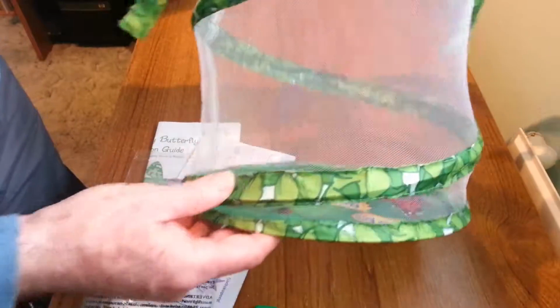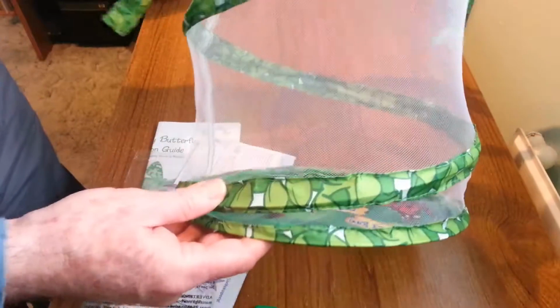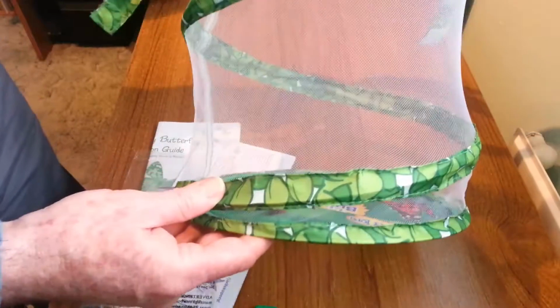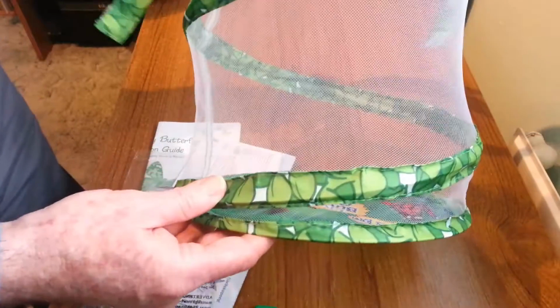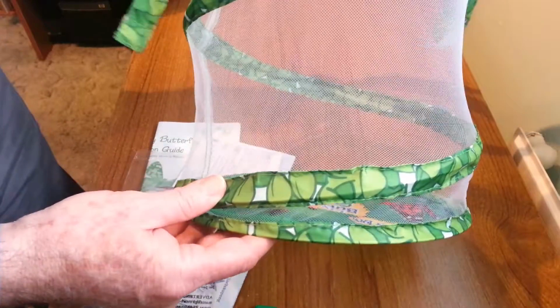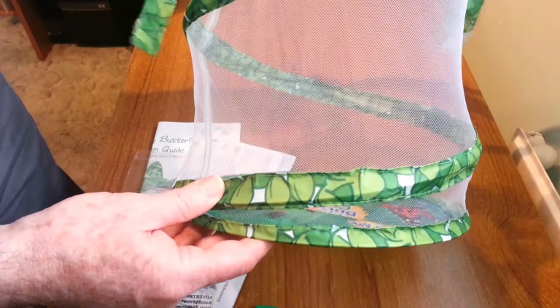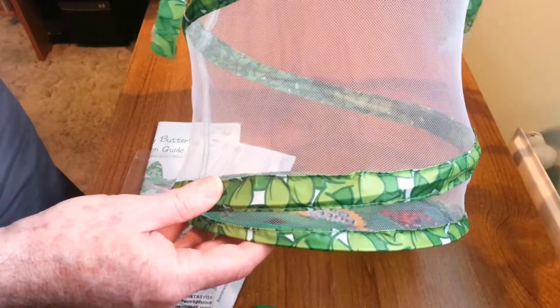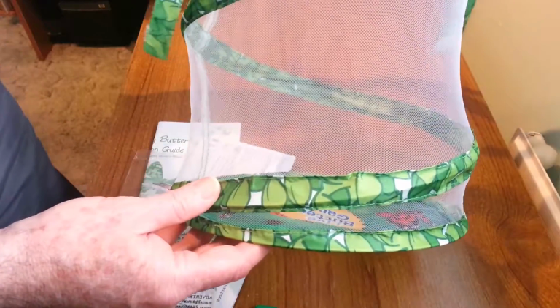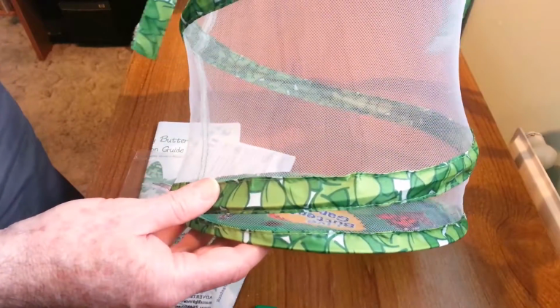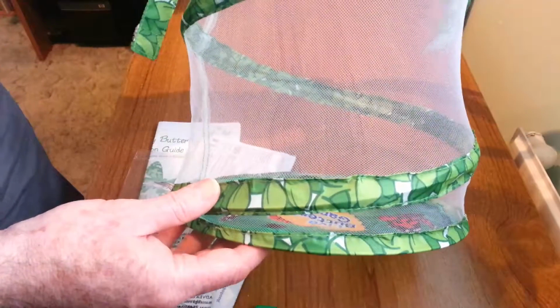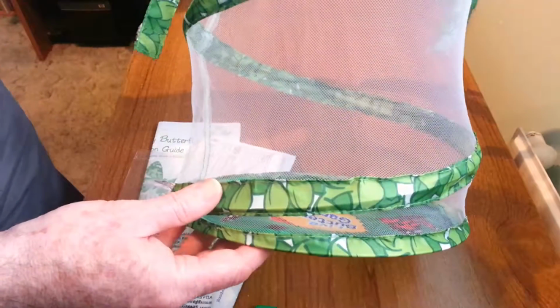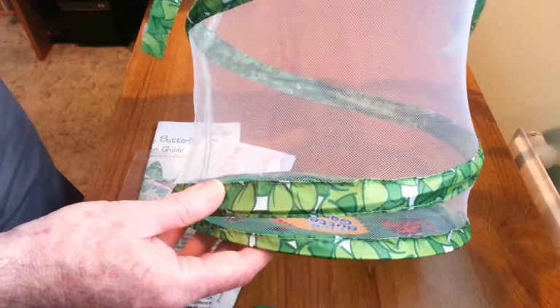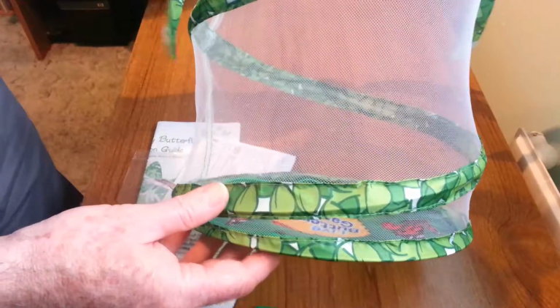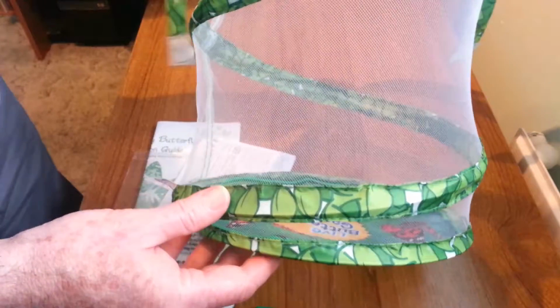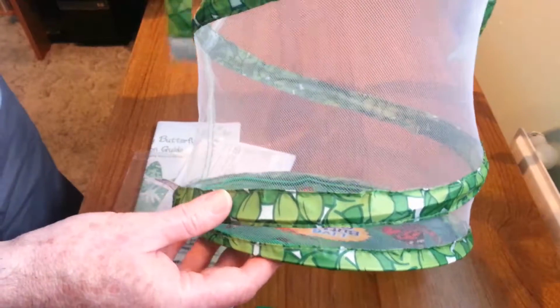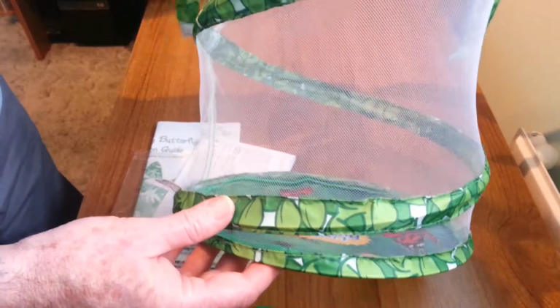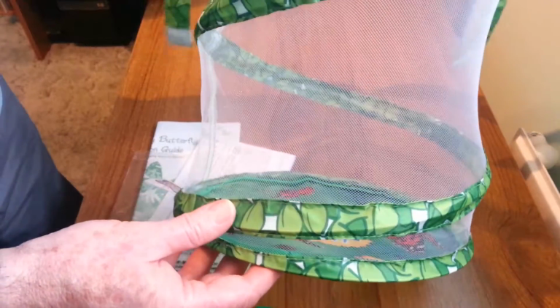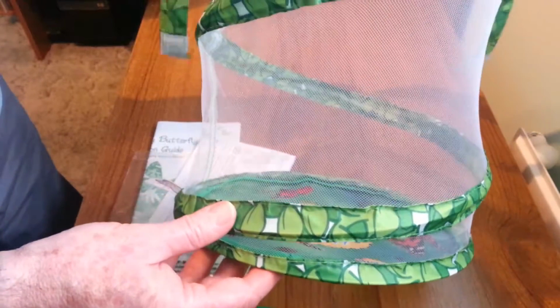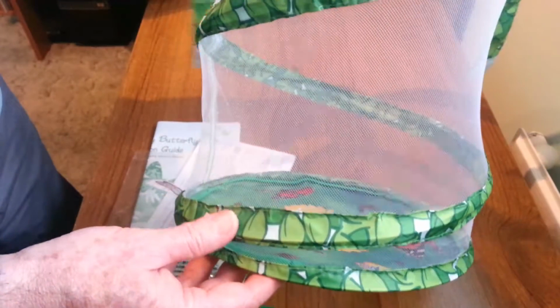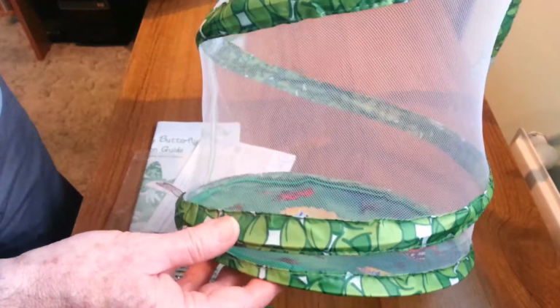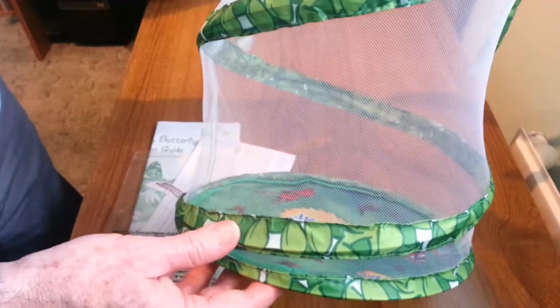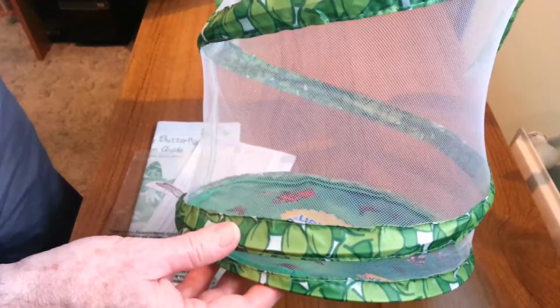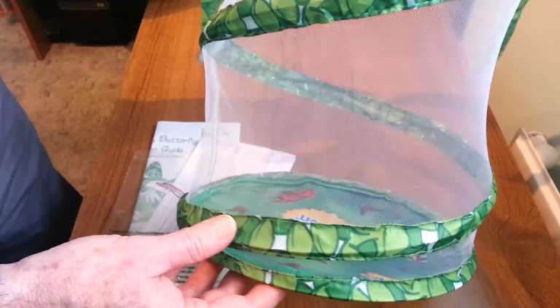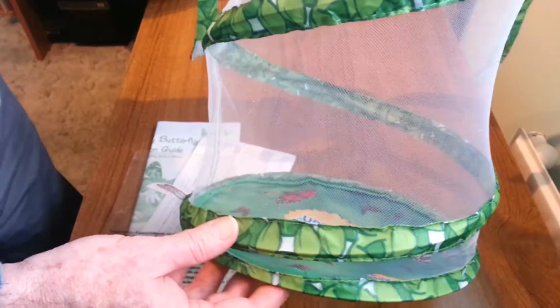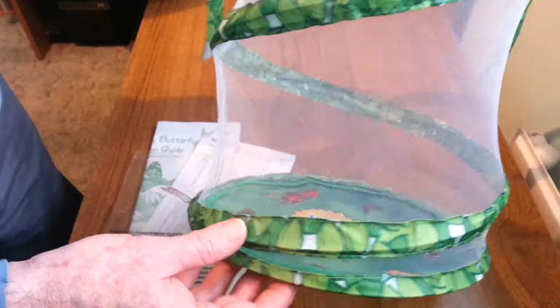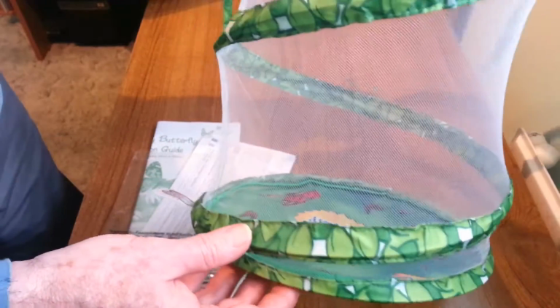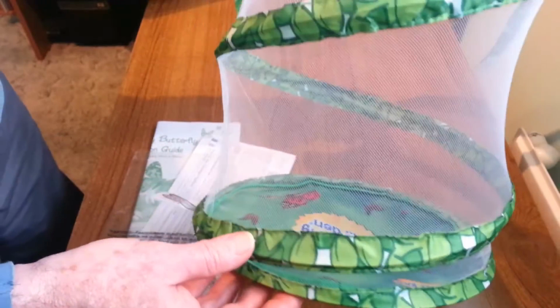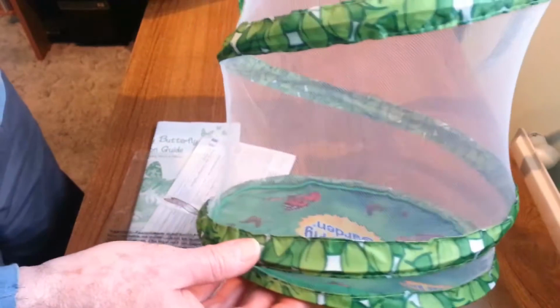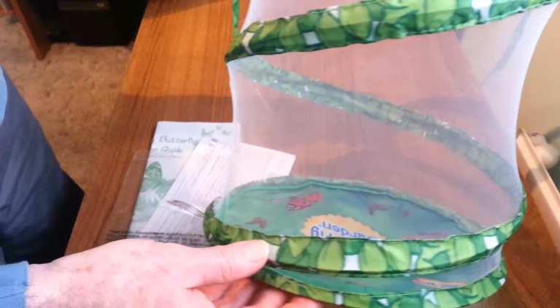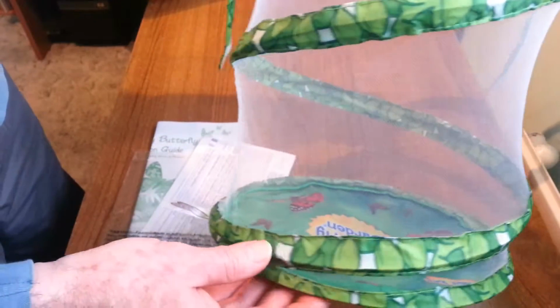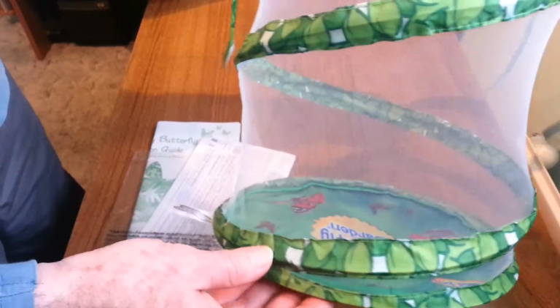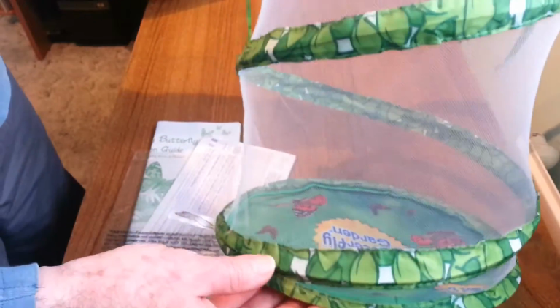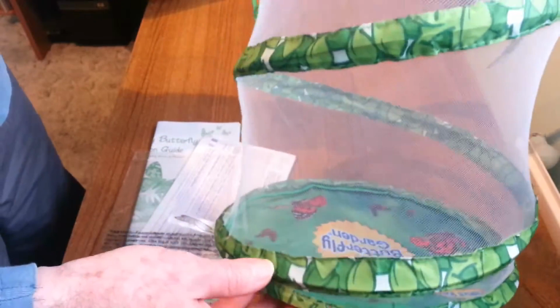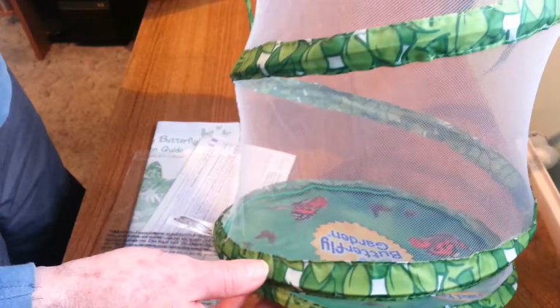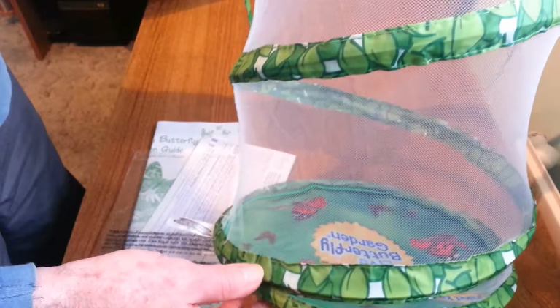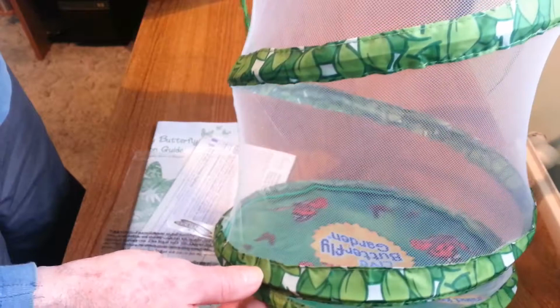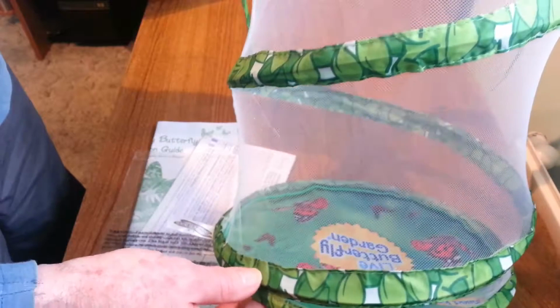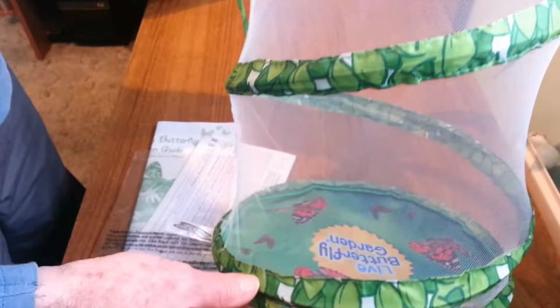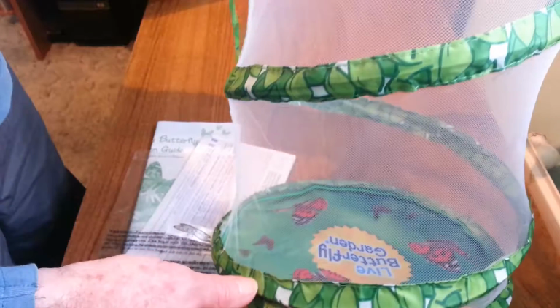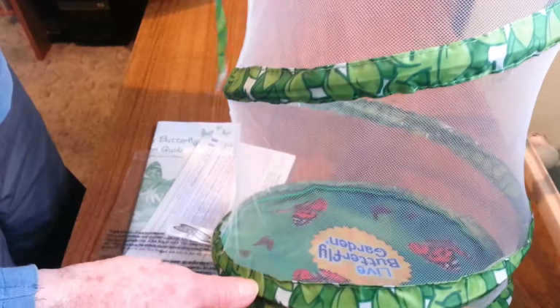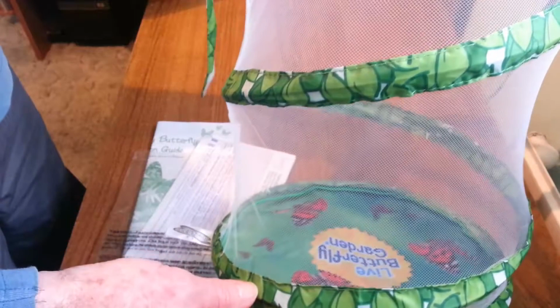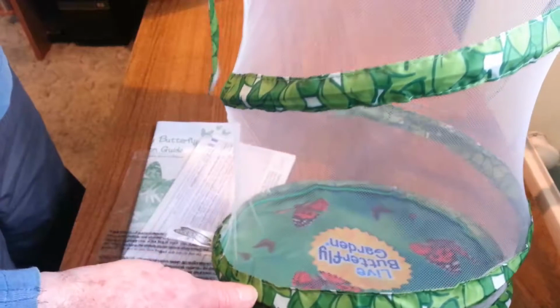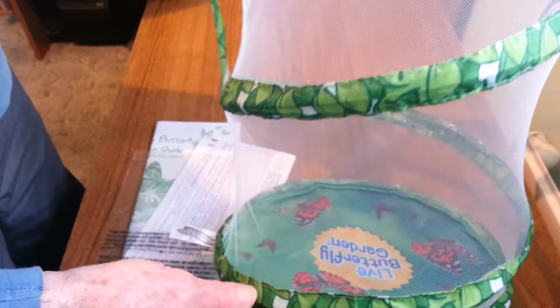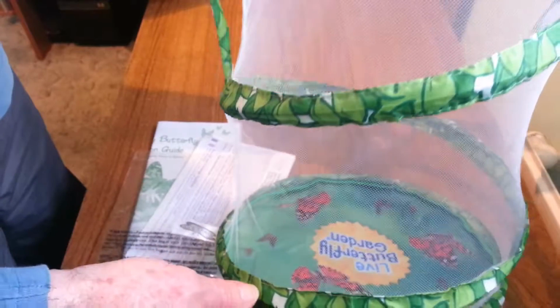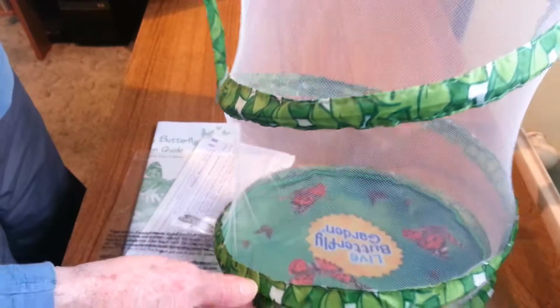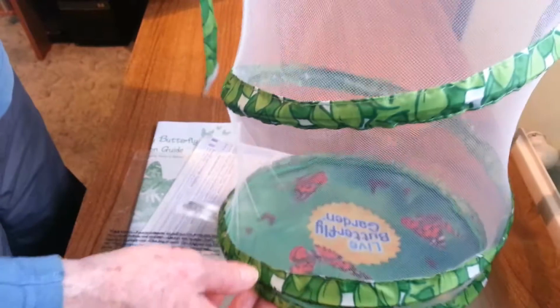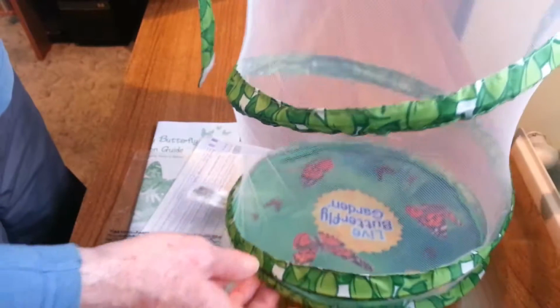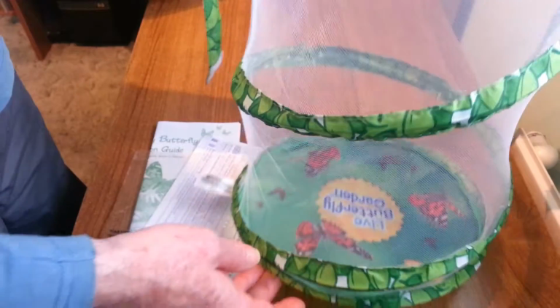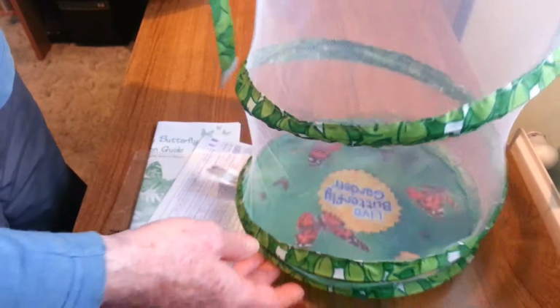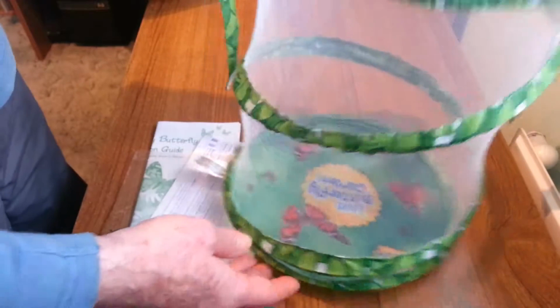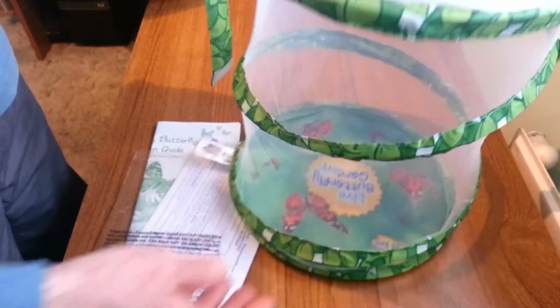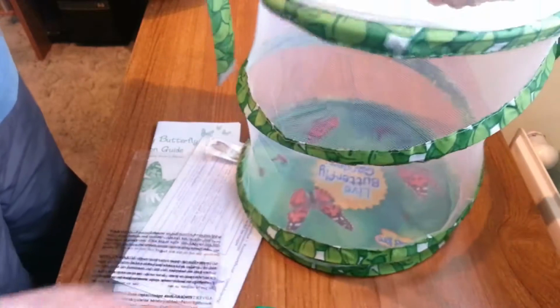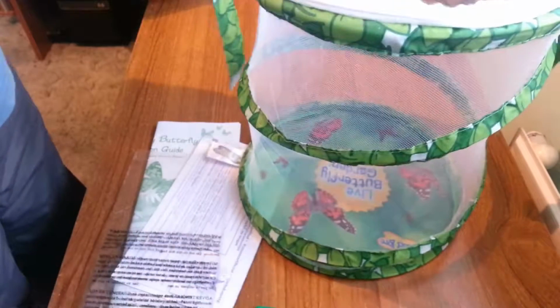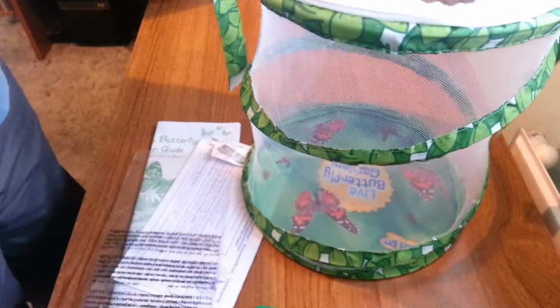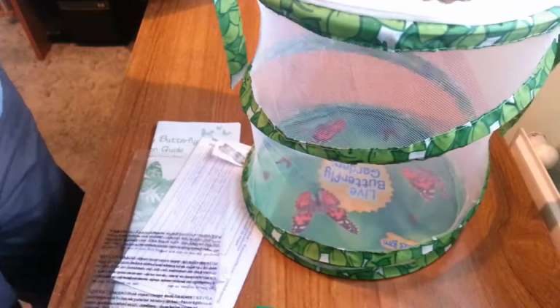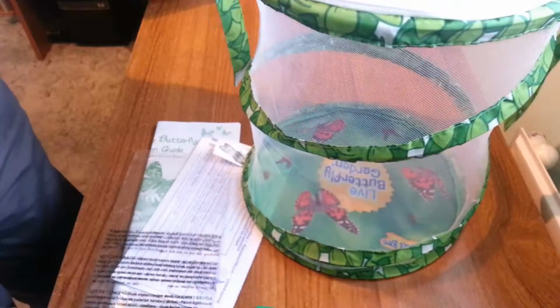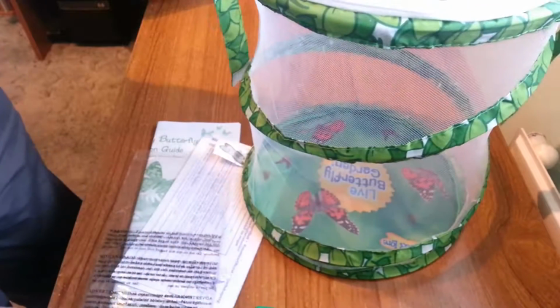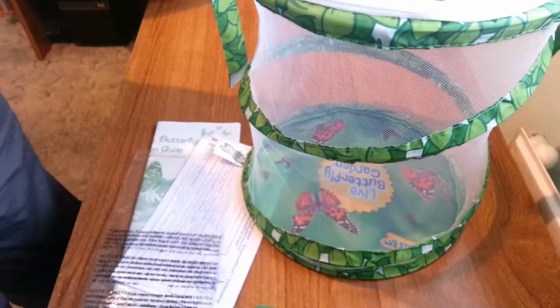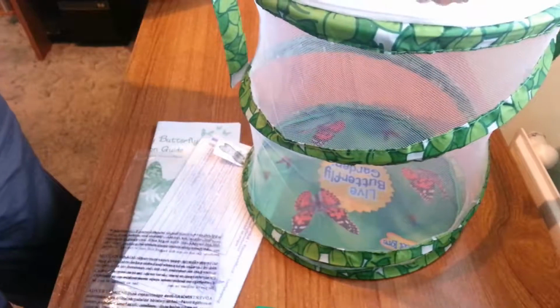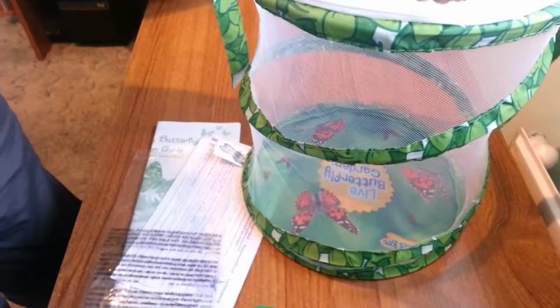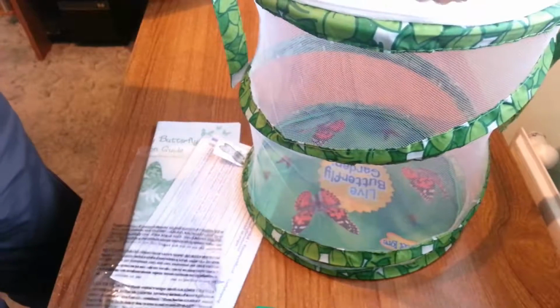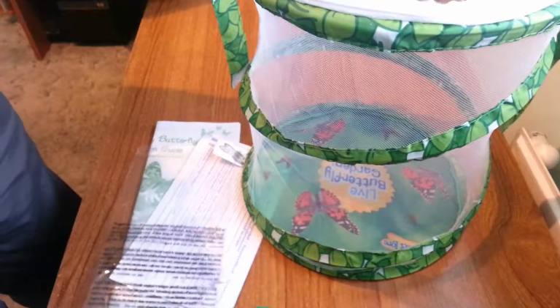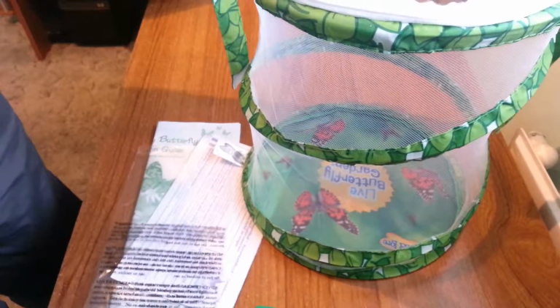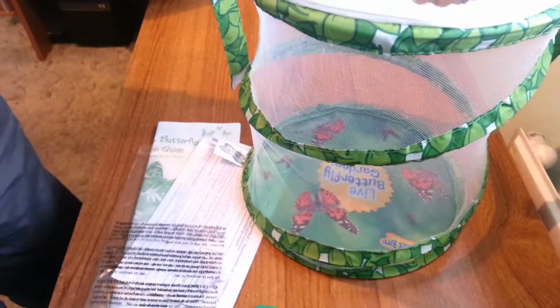Nice and clear, with plenty of room for the butterflies to develop in there. So all in all, this is a great kit to own.